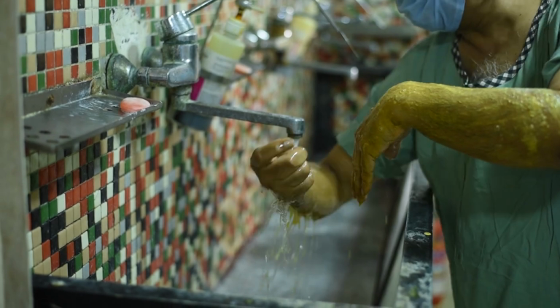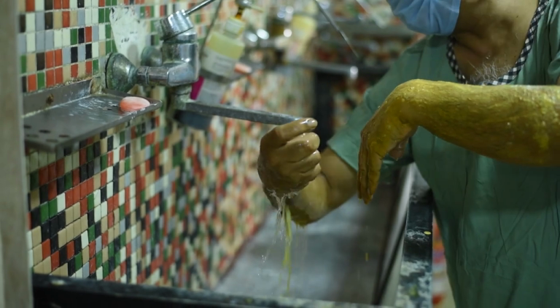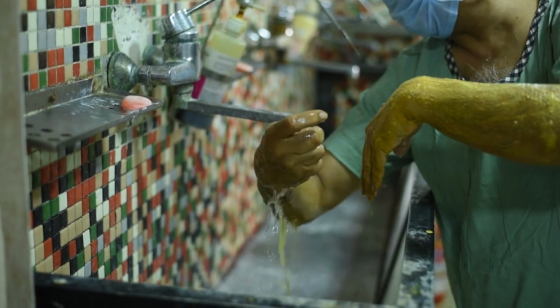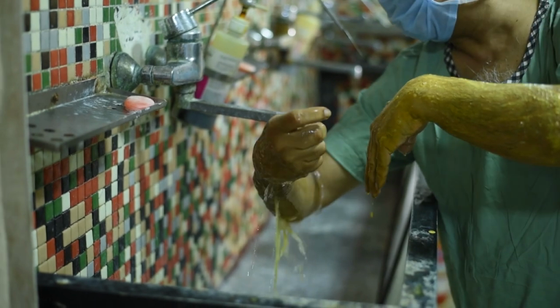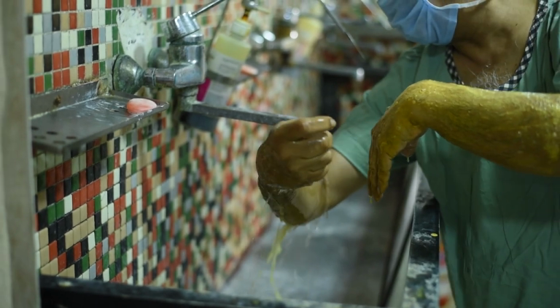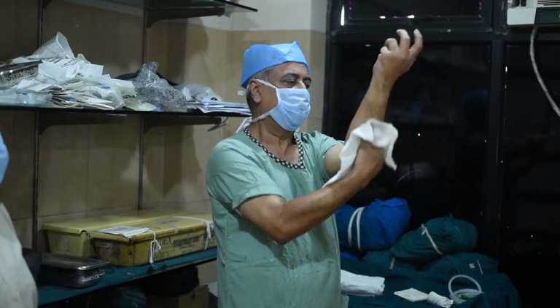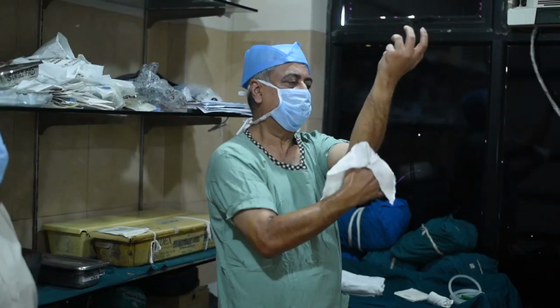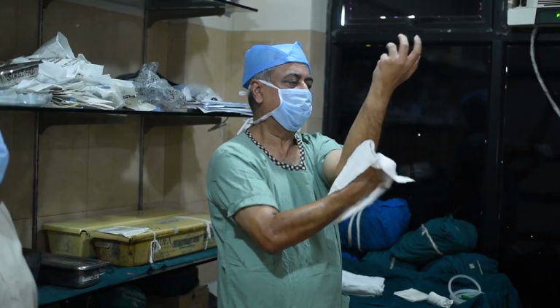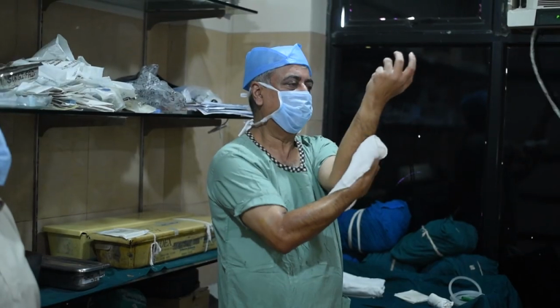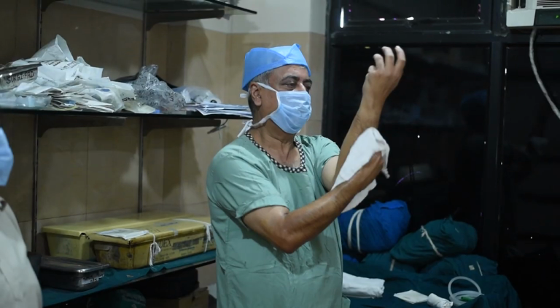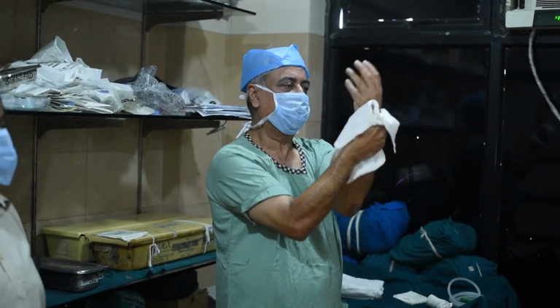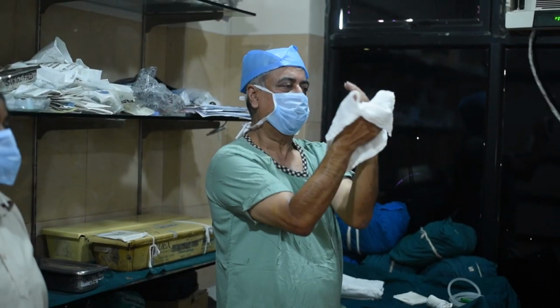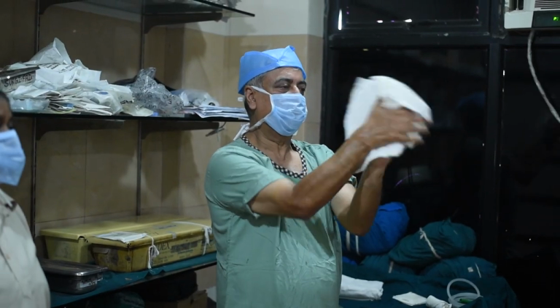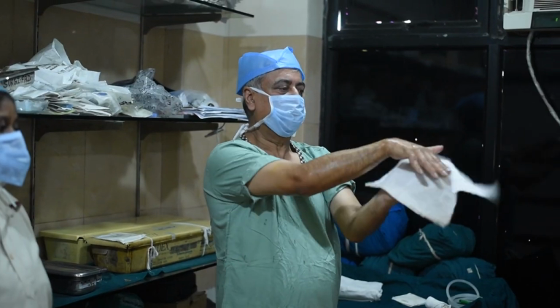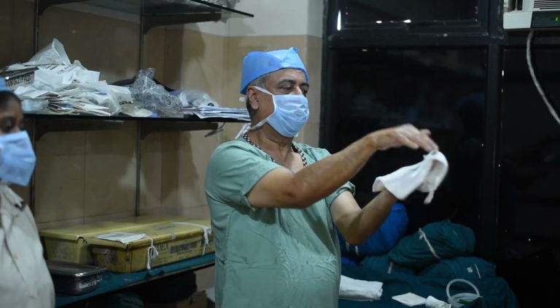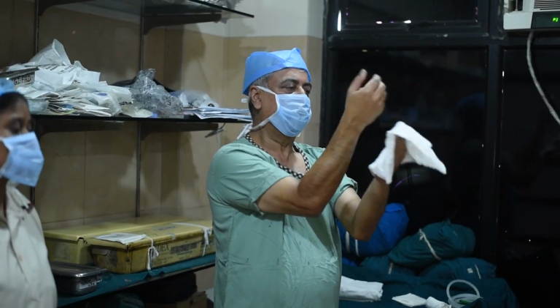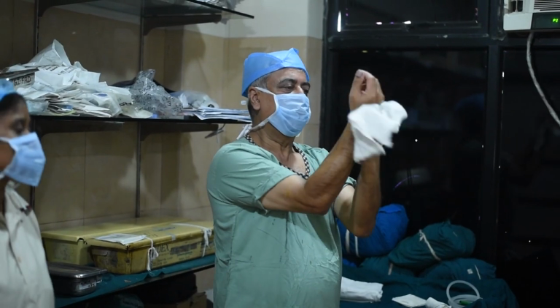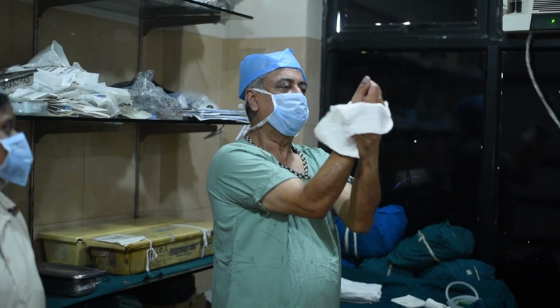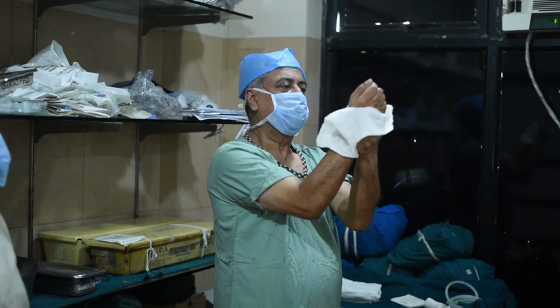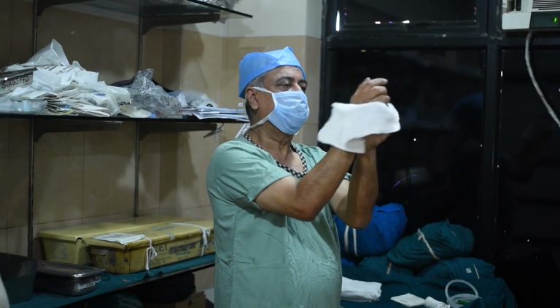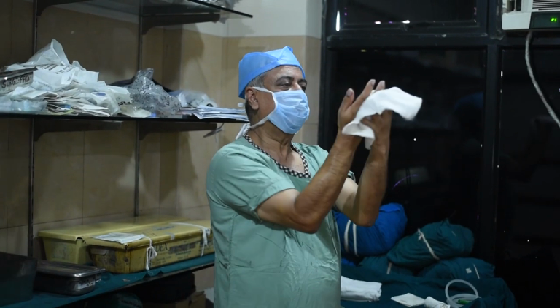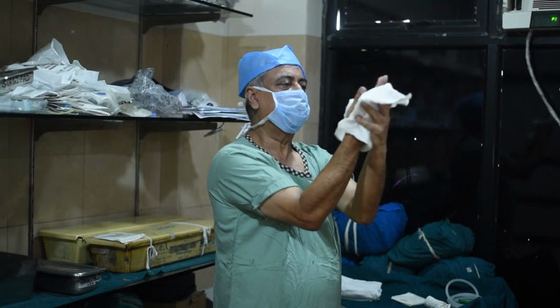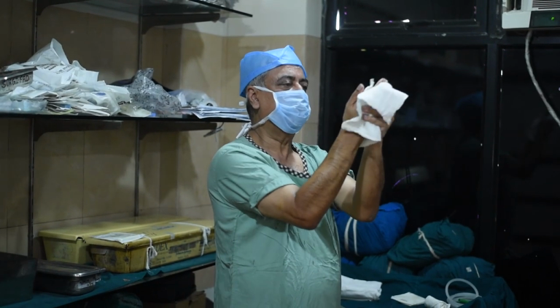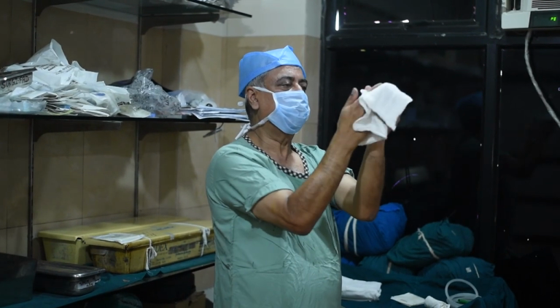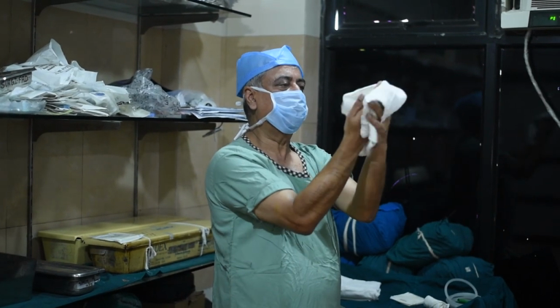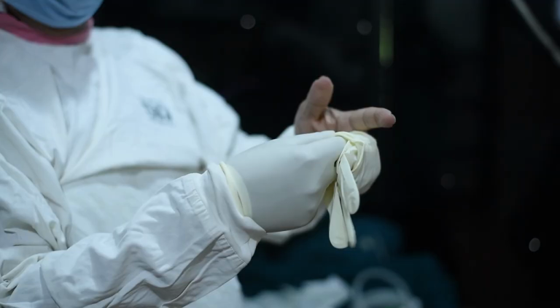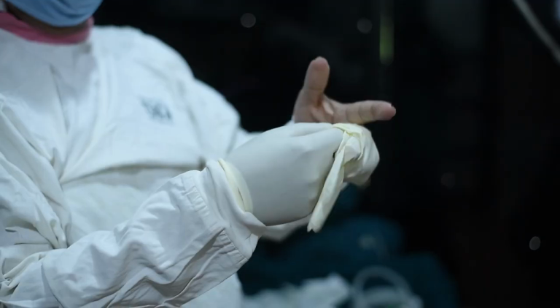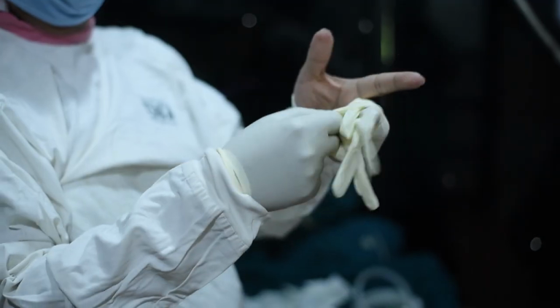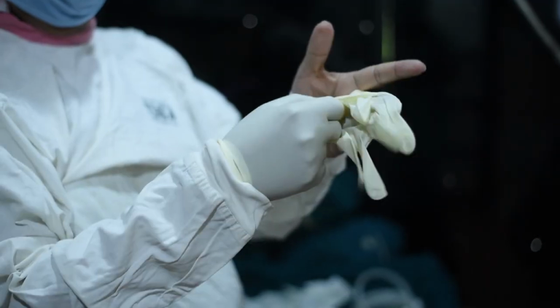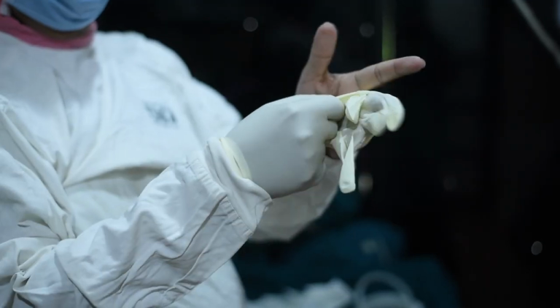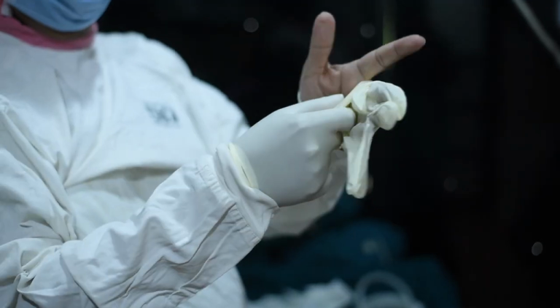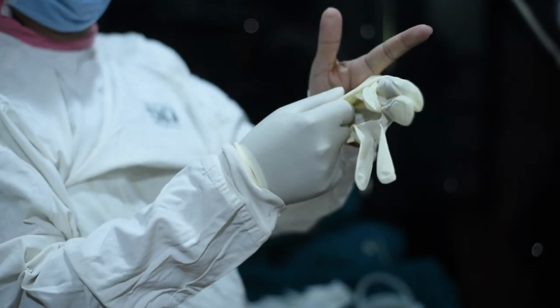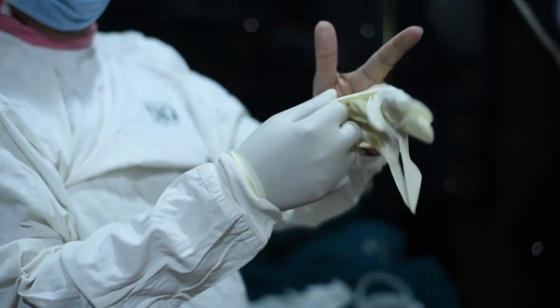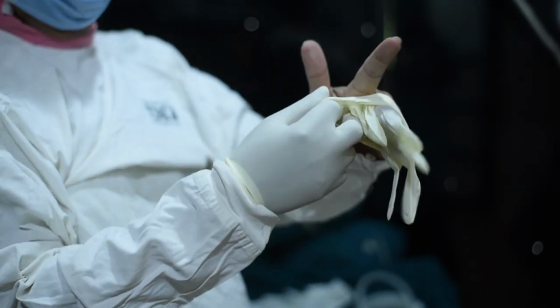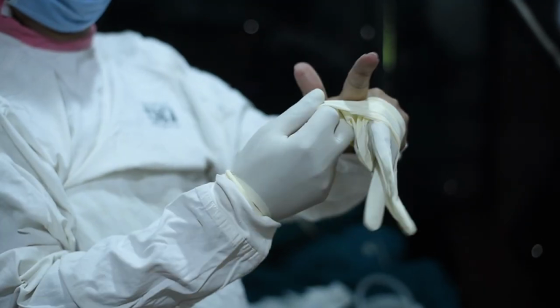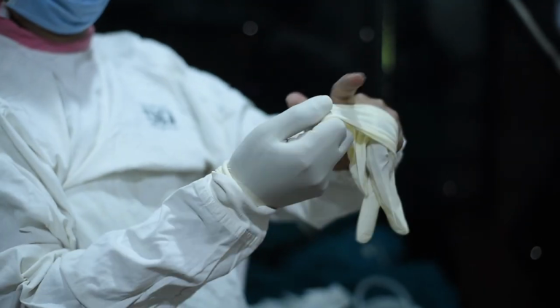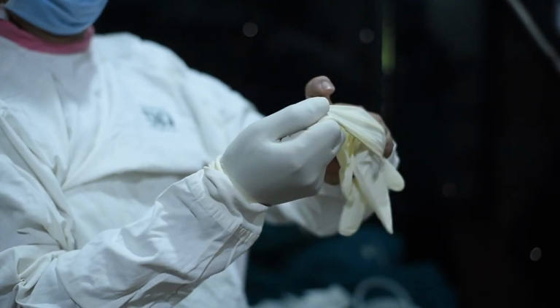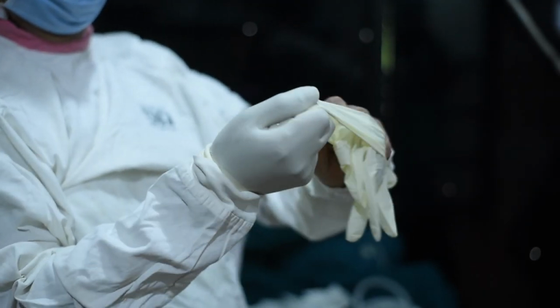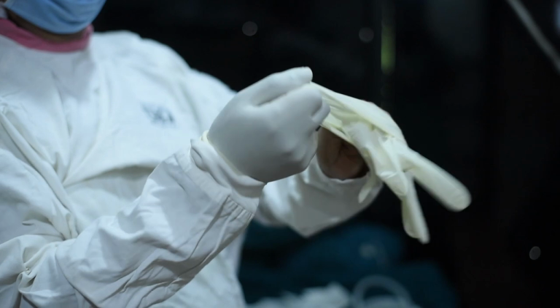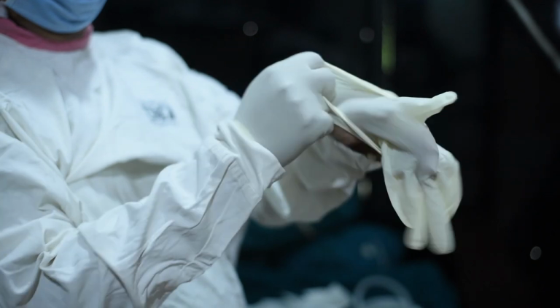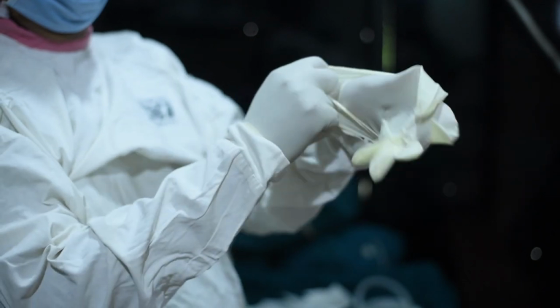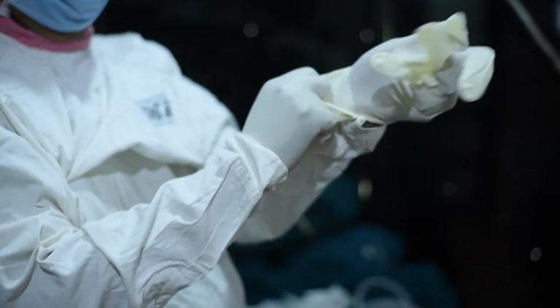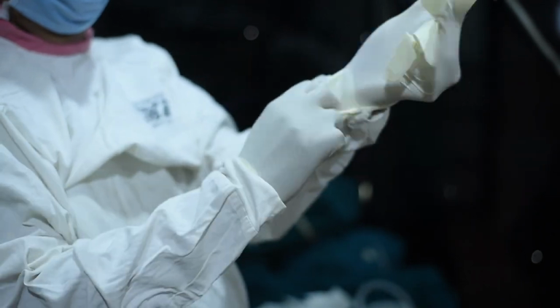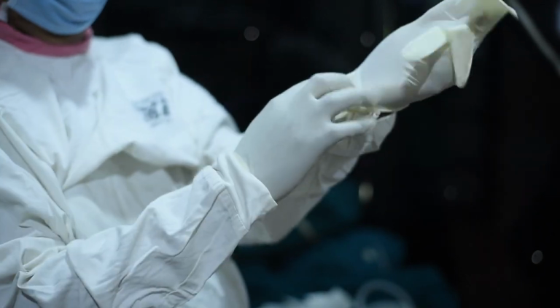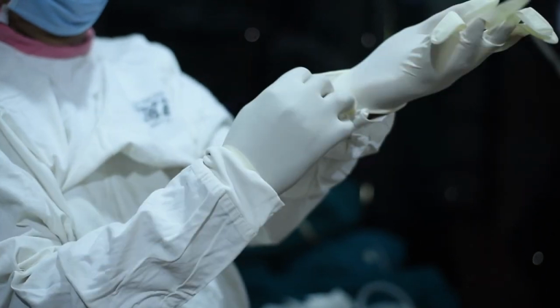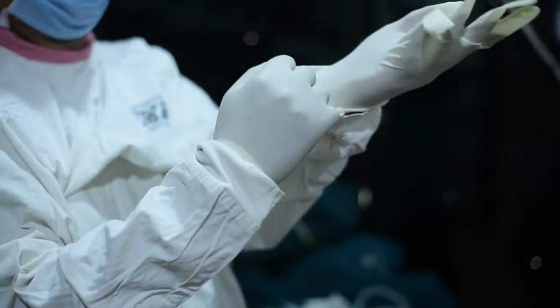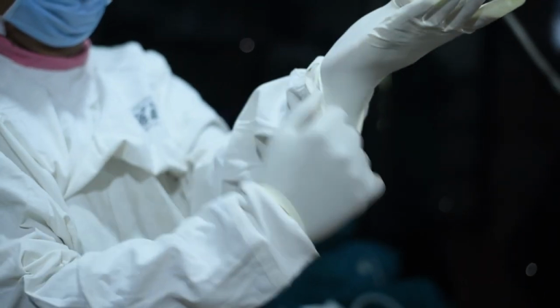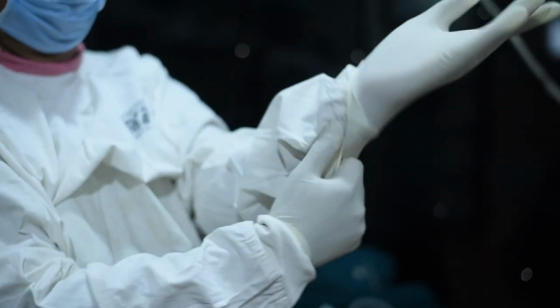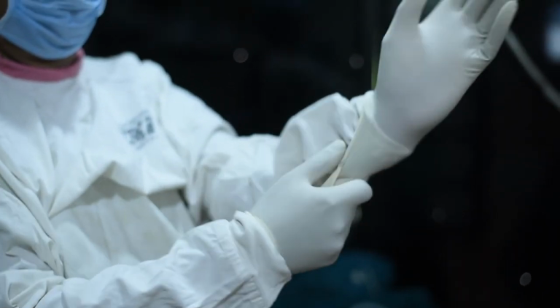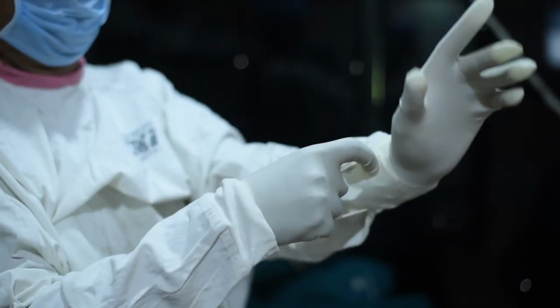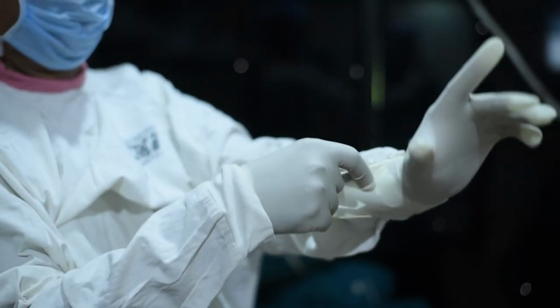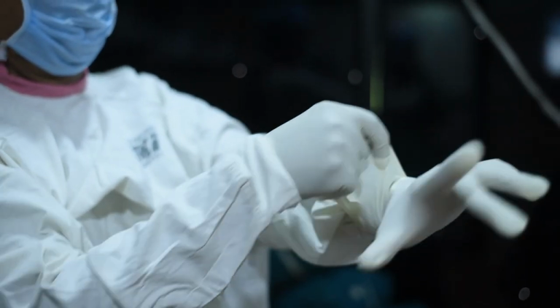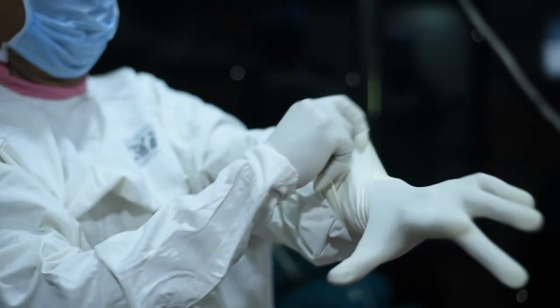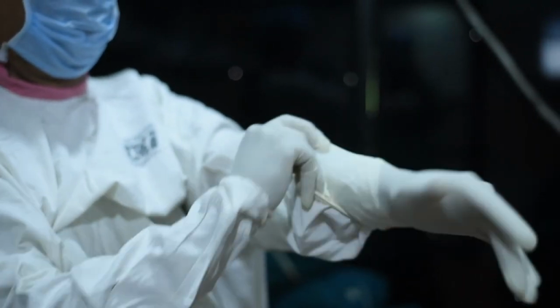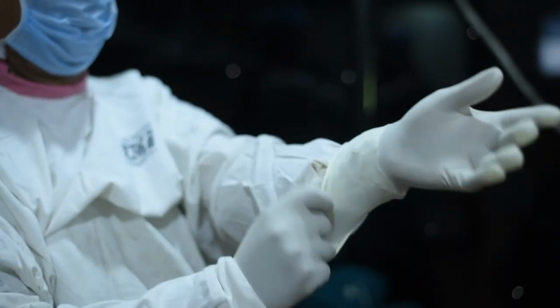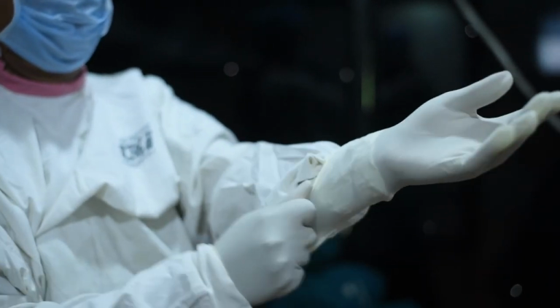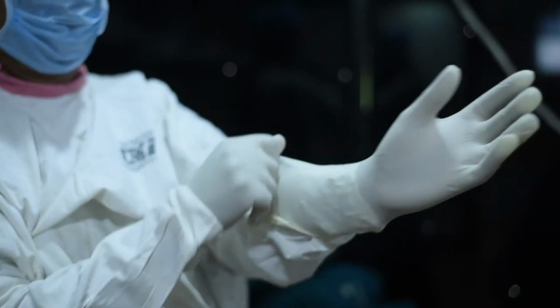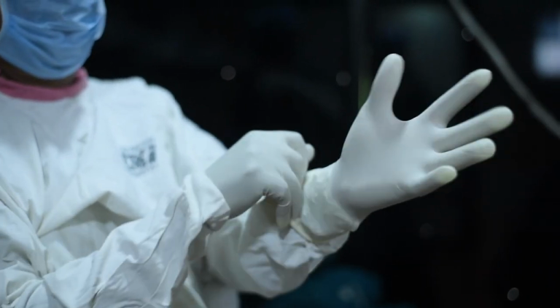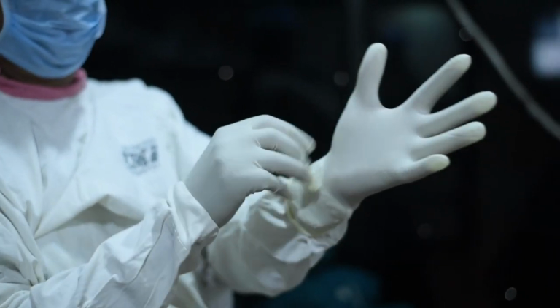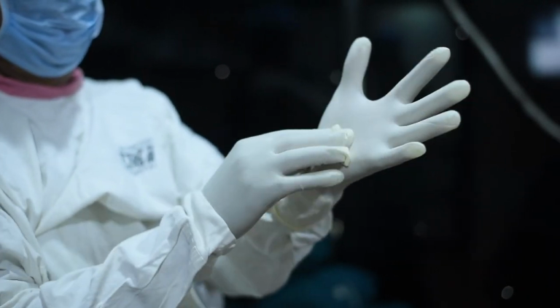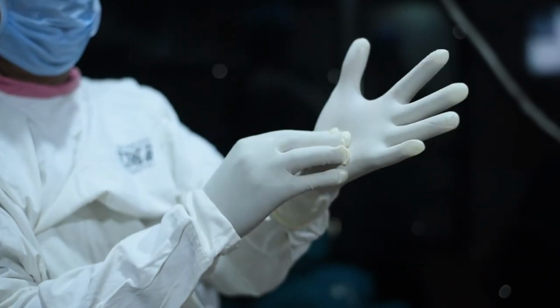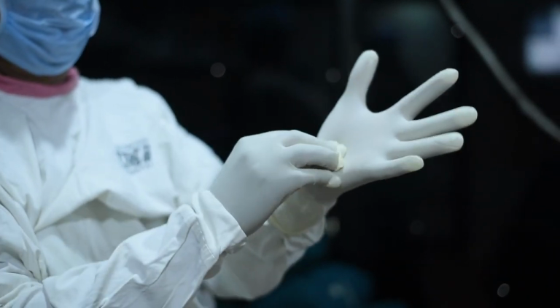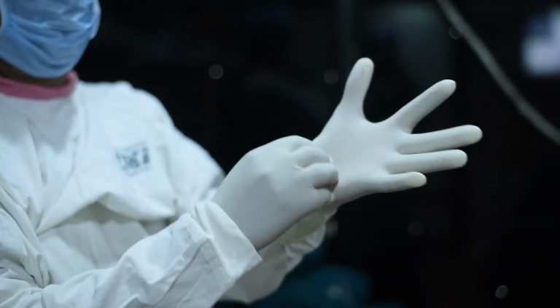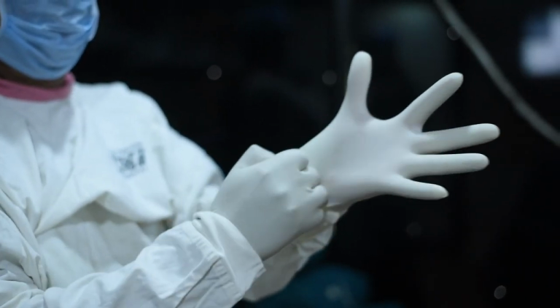Once we have cleaned our hands, we go inside the operation theatre, wipe our hands dry, and wear a sterile gown and gloves.